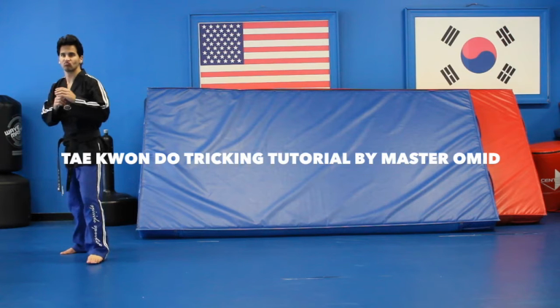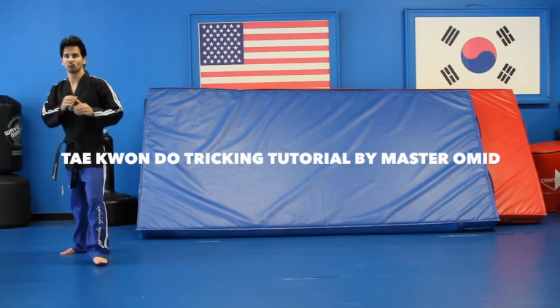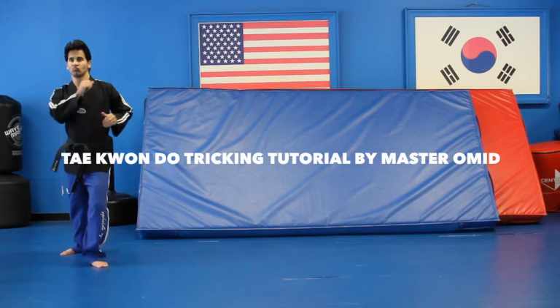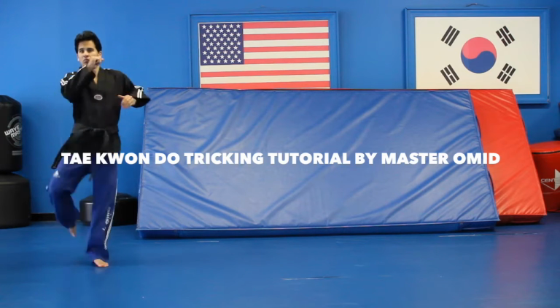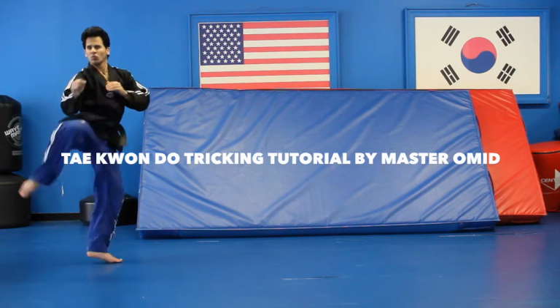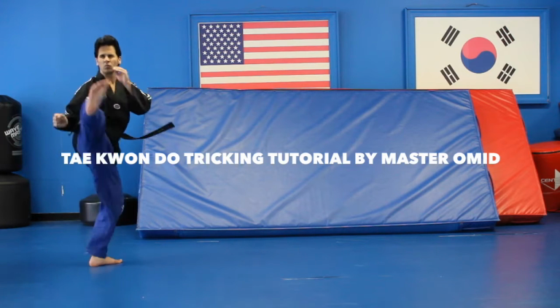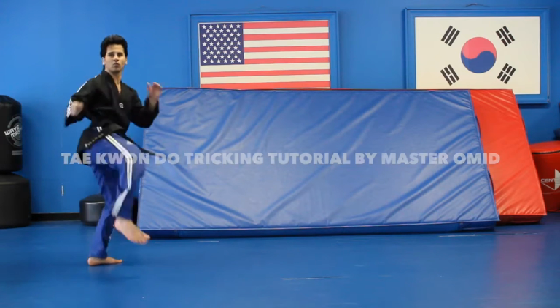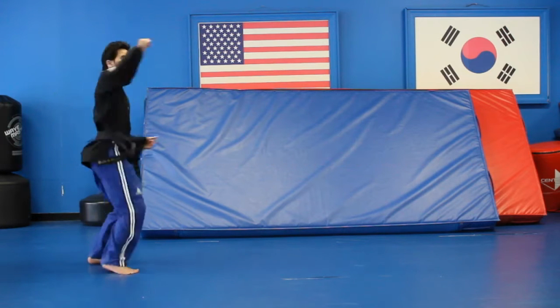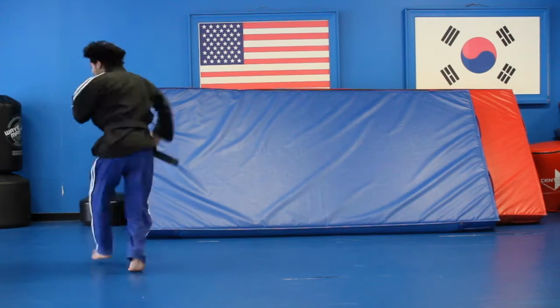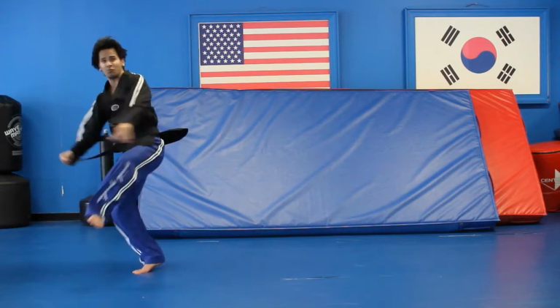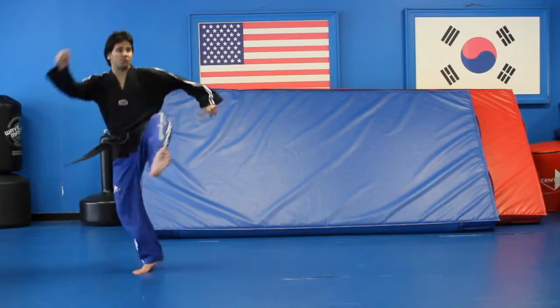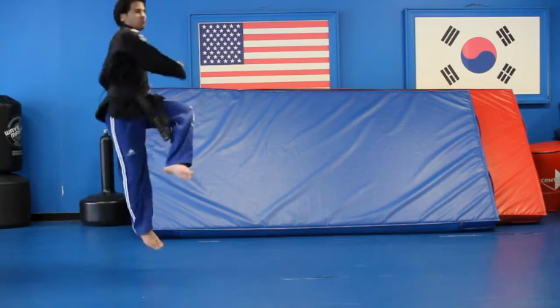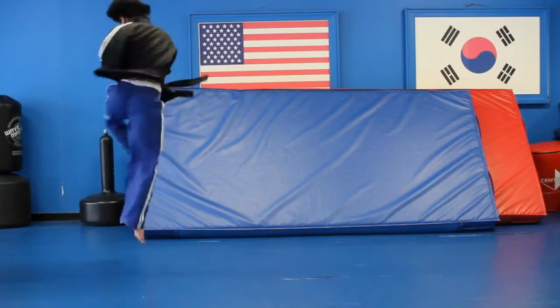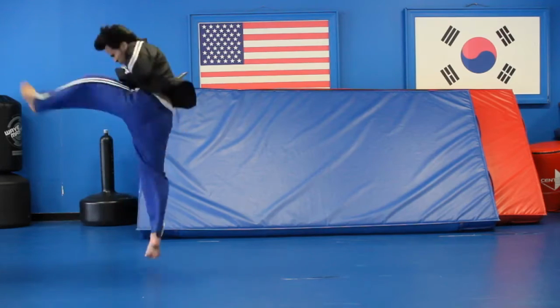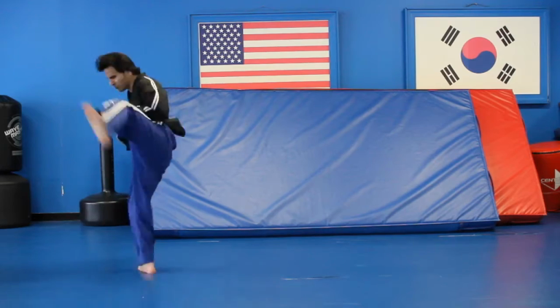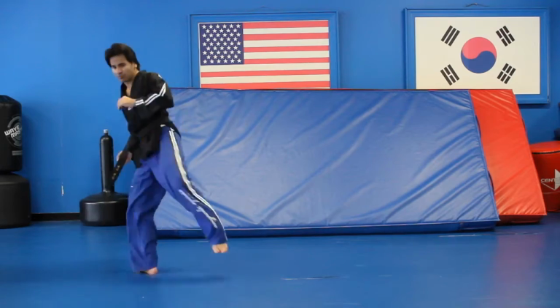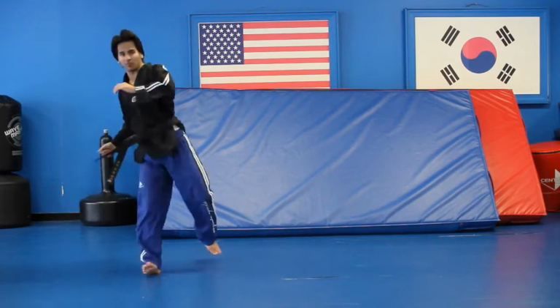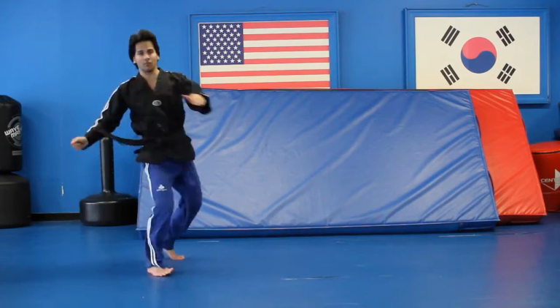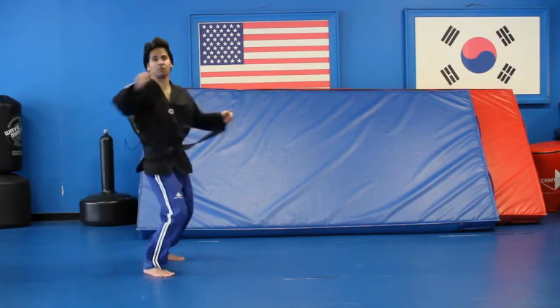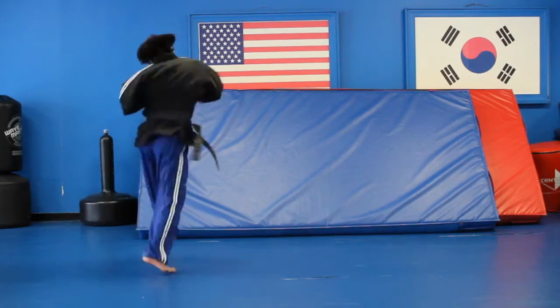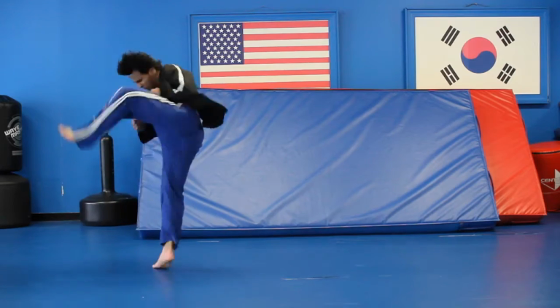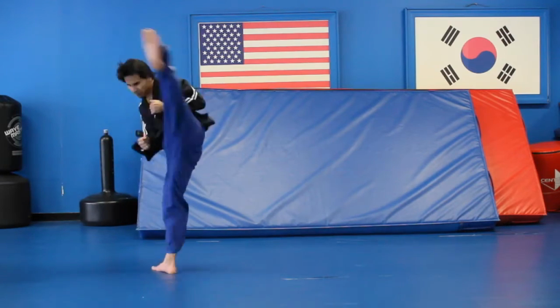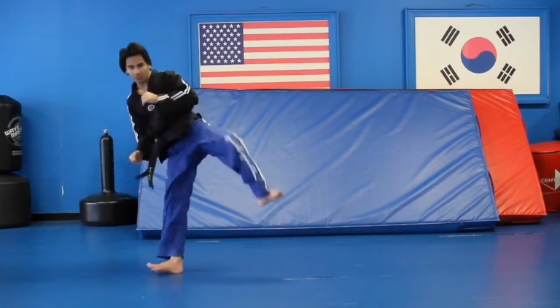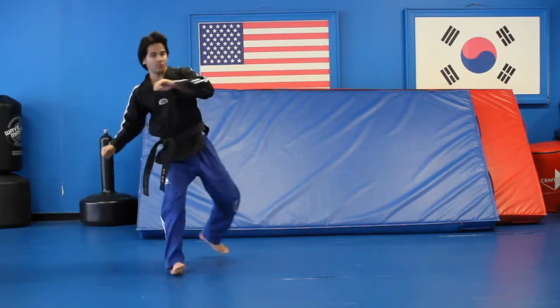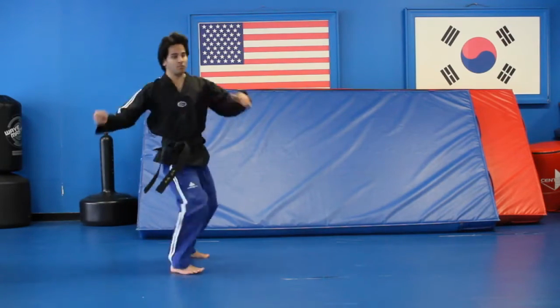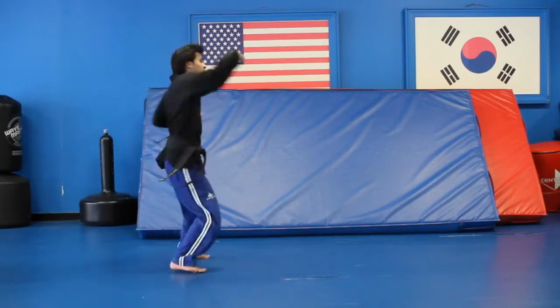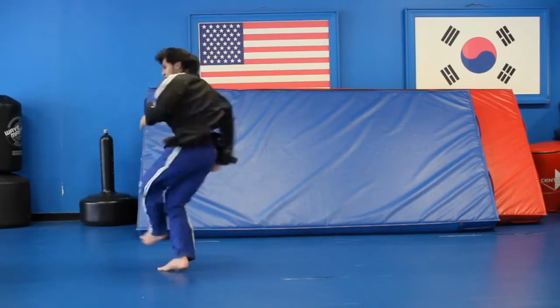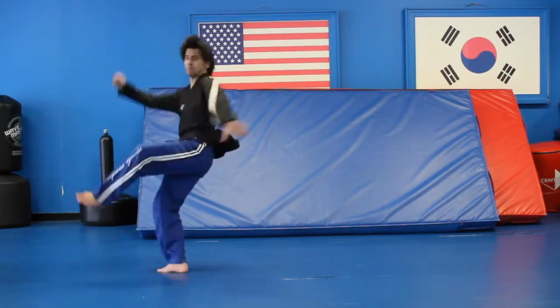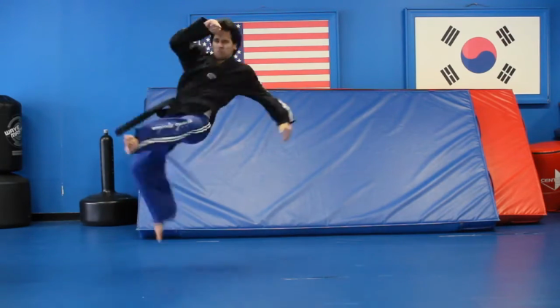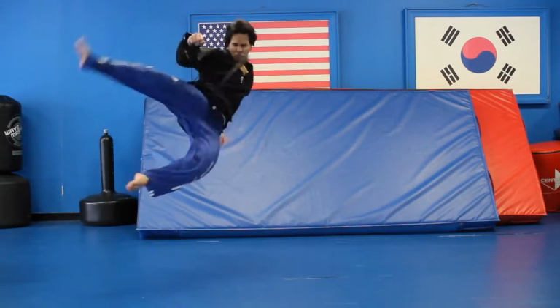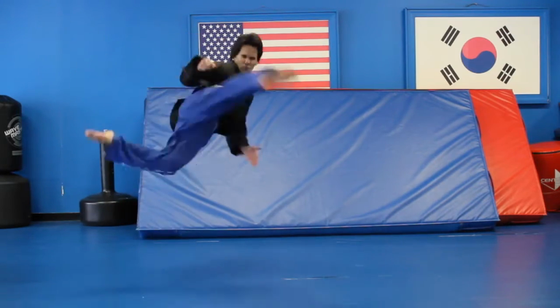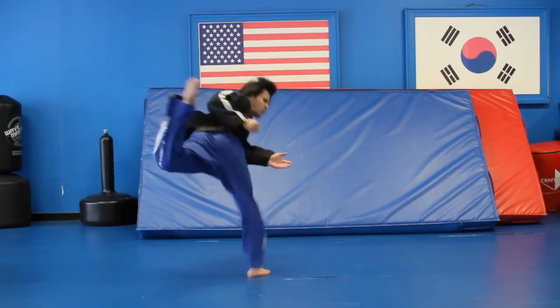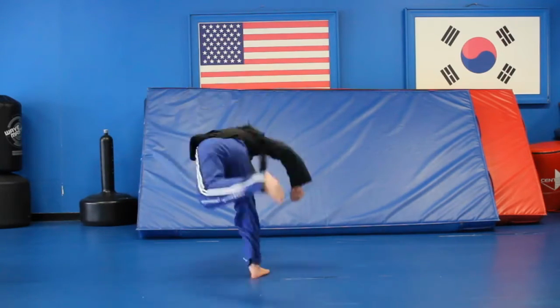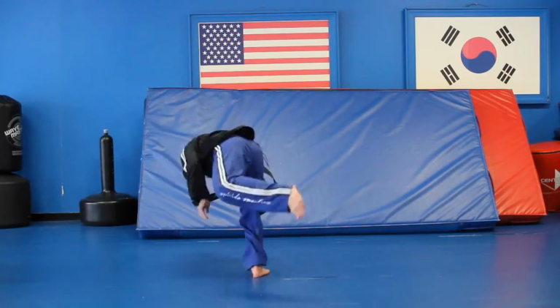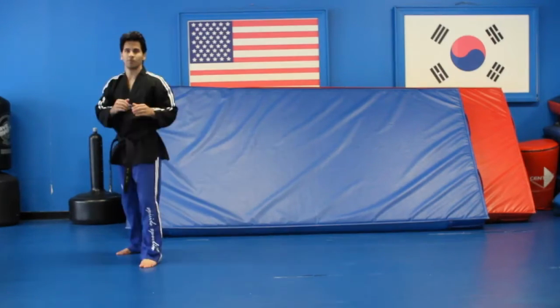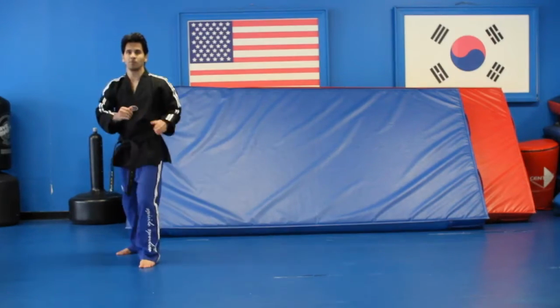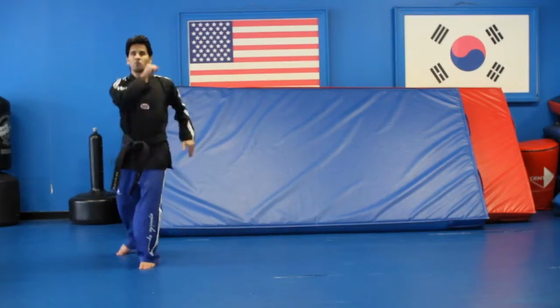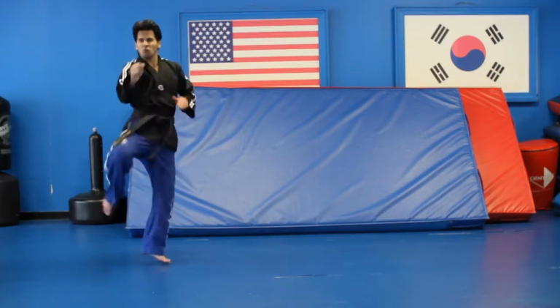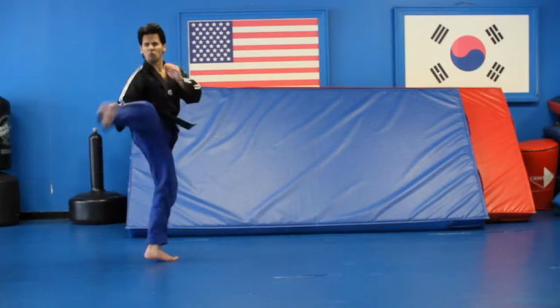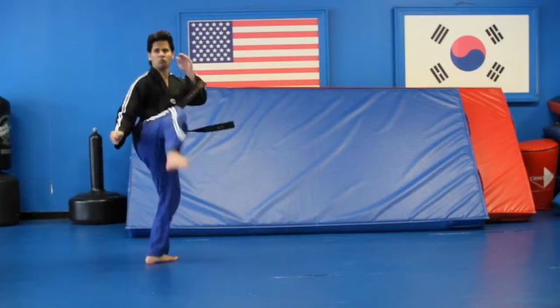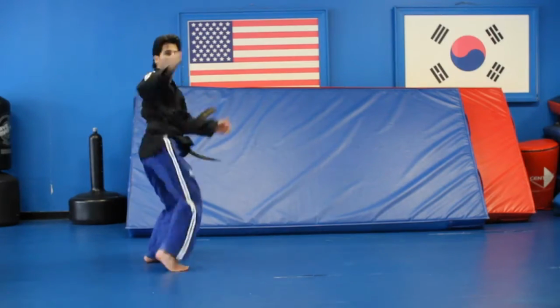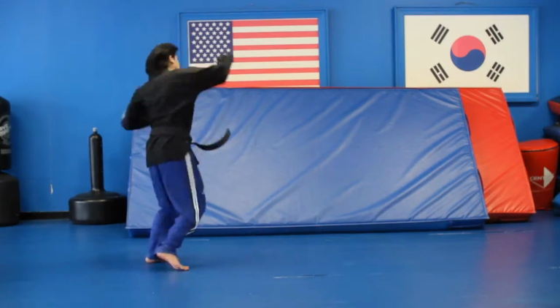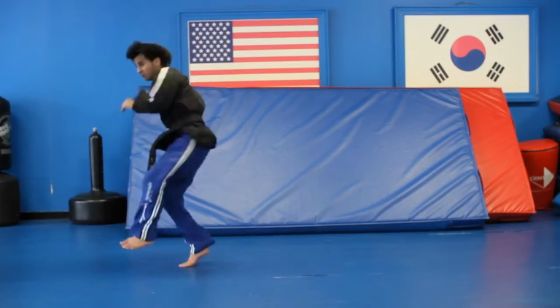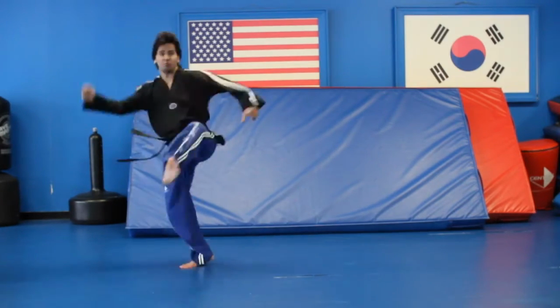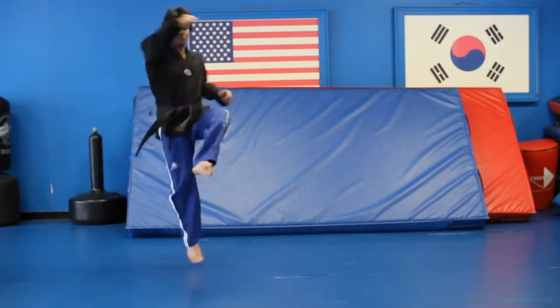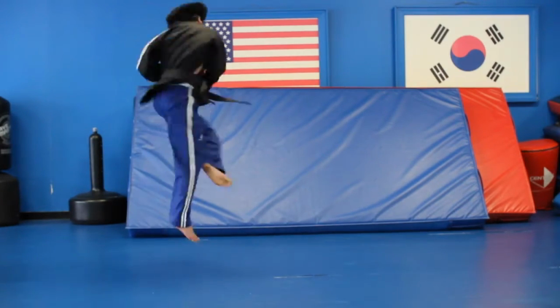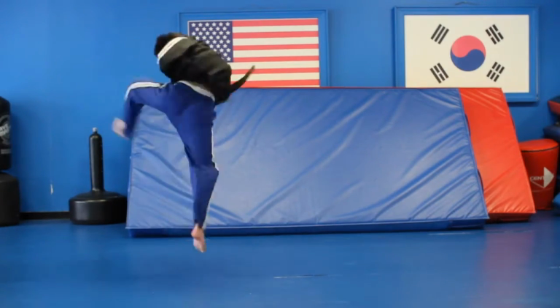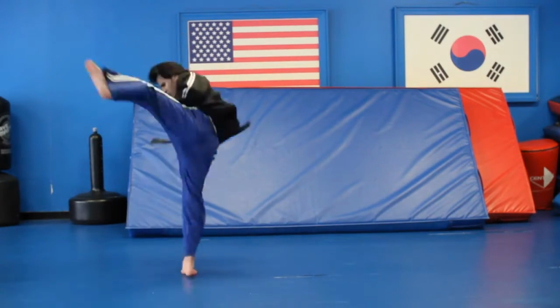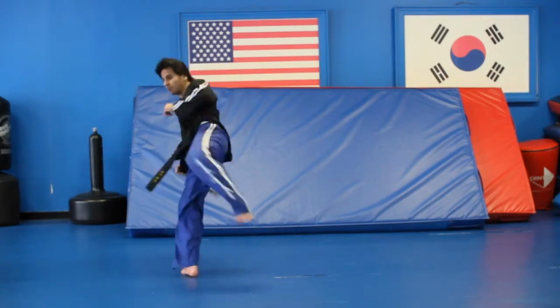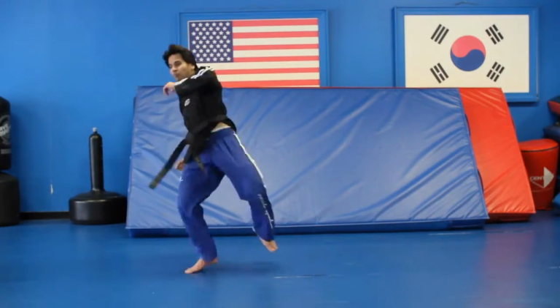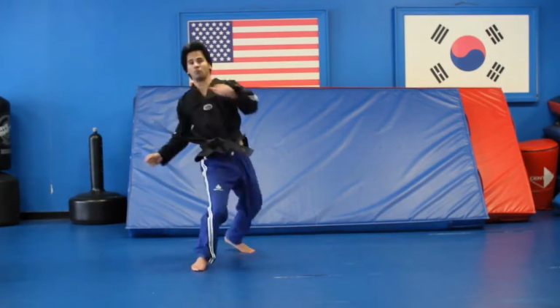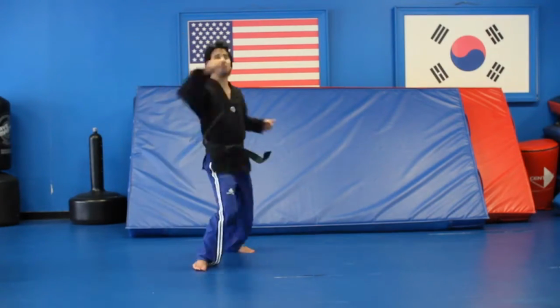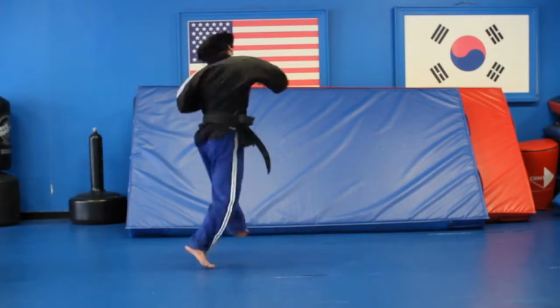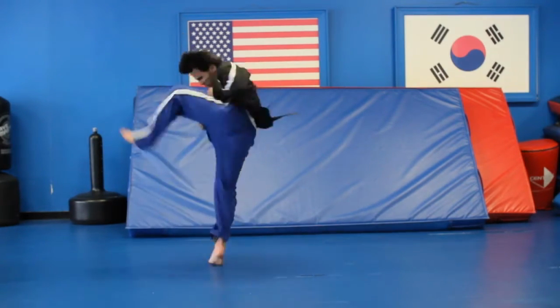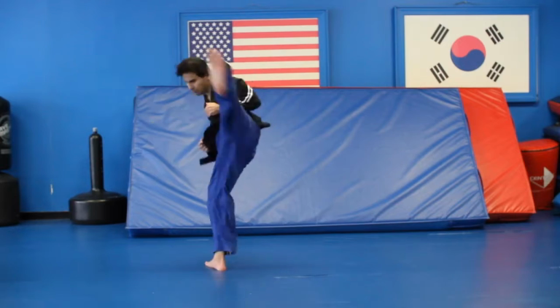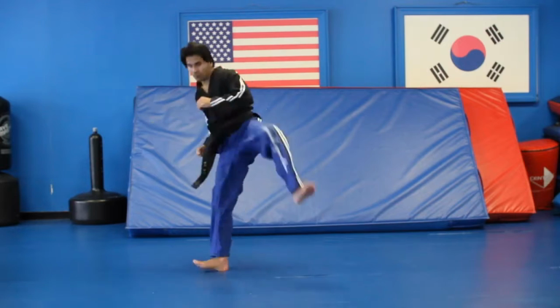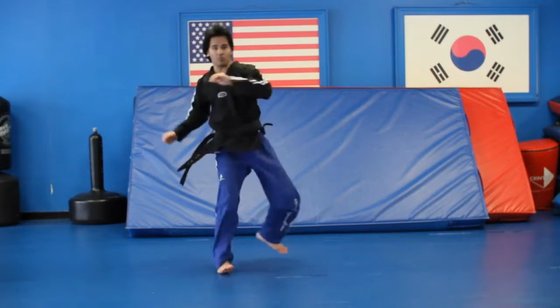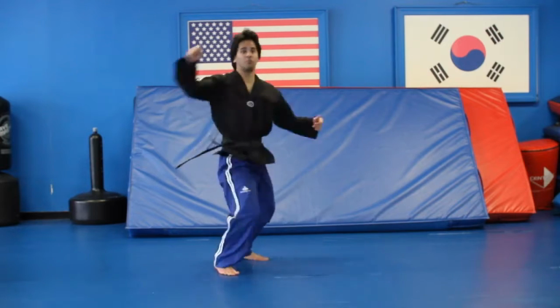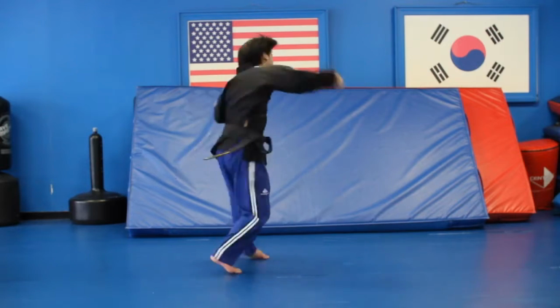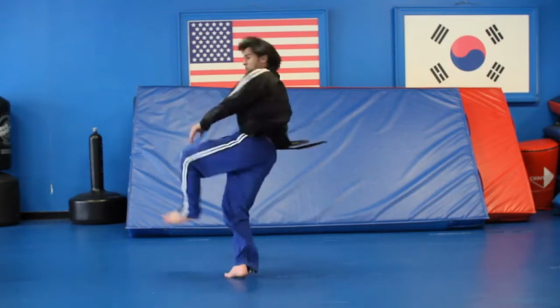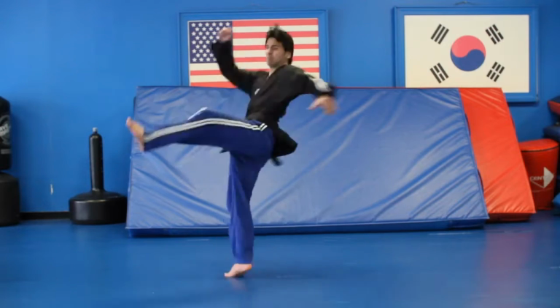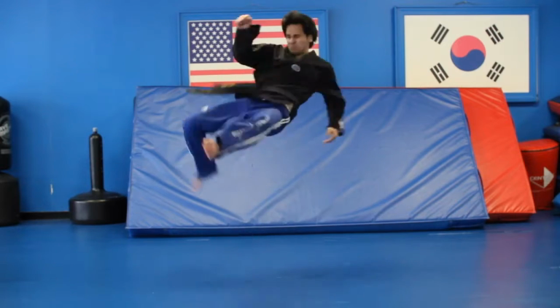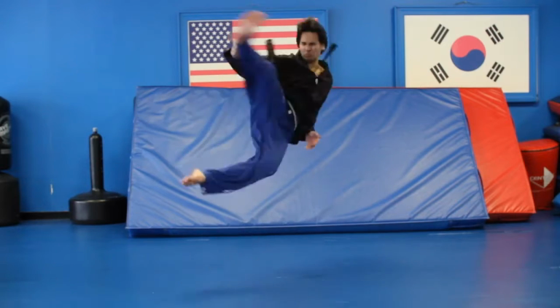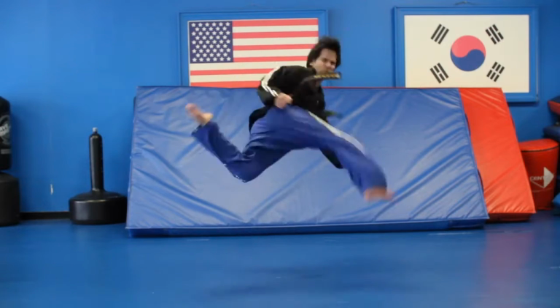How's it going everyone? This is Master Omid. Today I'm going to show you guys a quick, cool, fun tricking move that you can do with Taekwondo kicks.